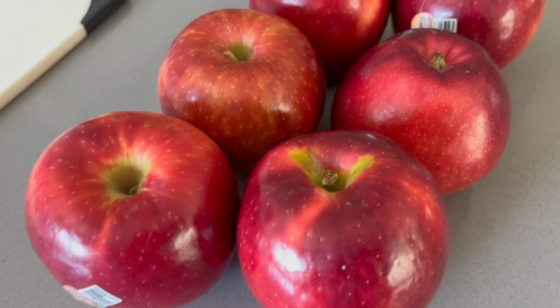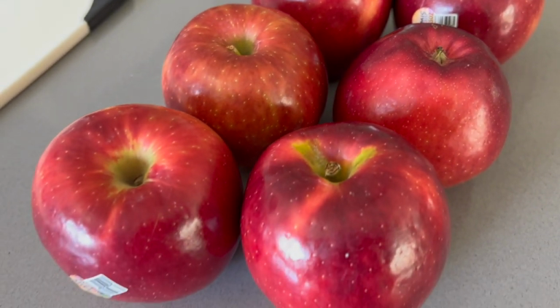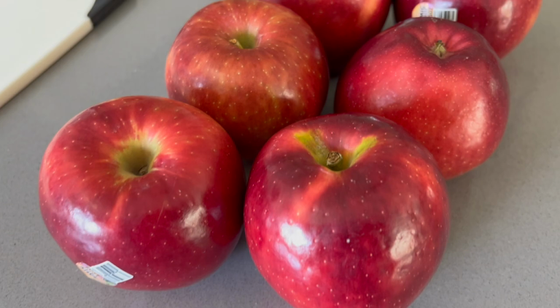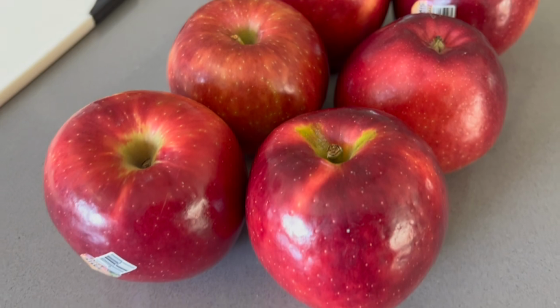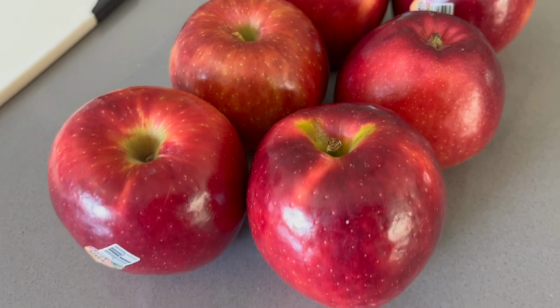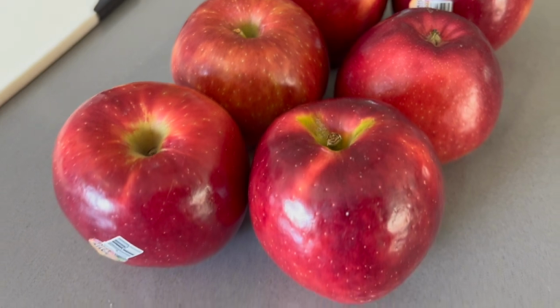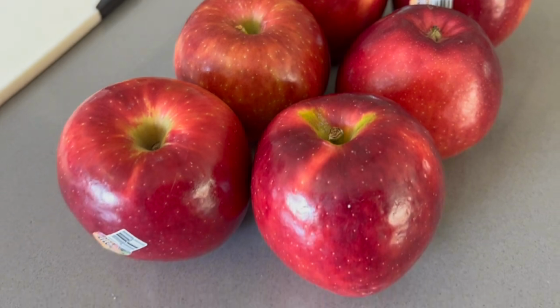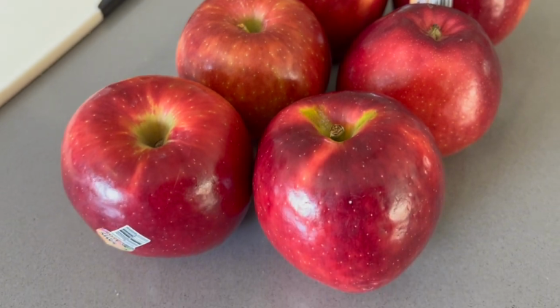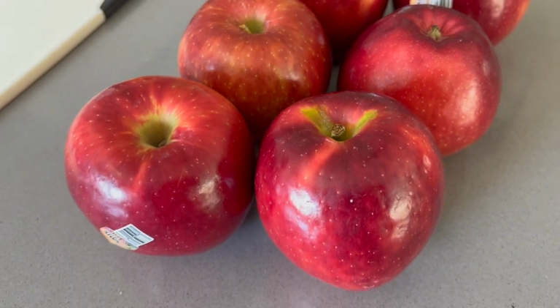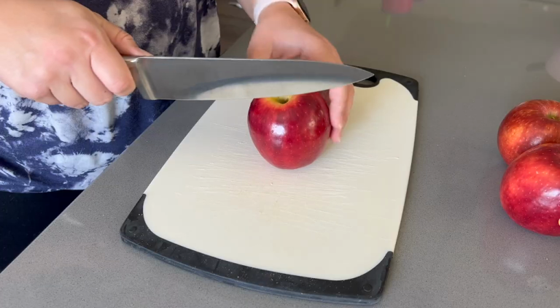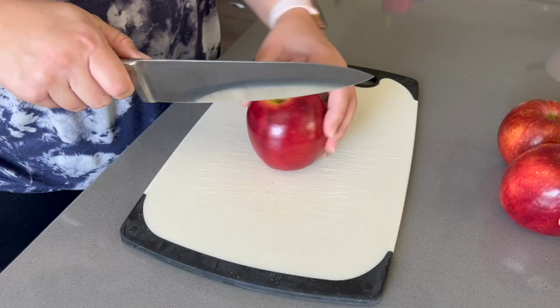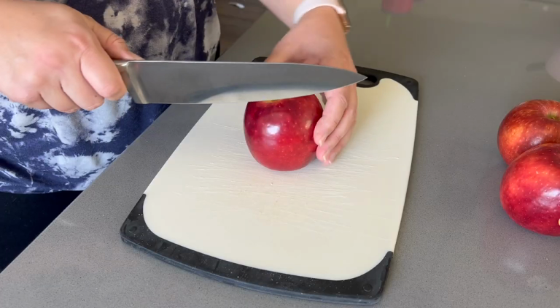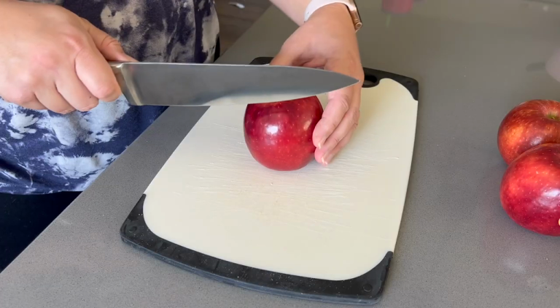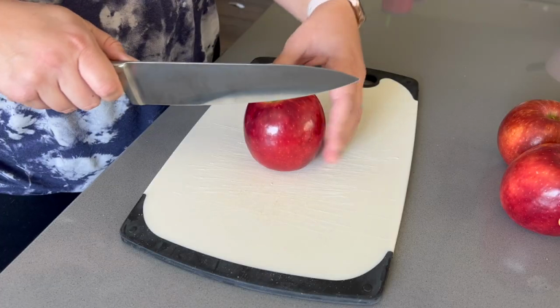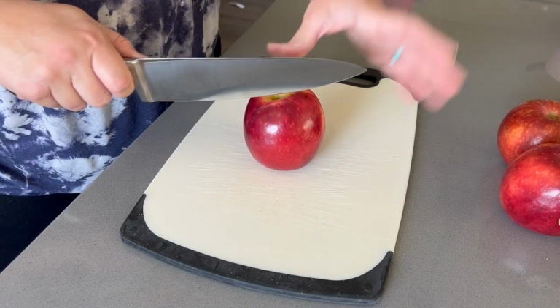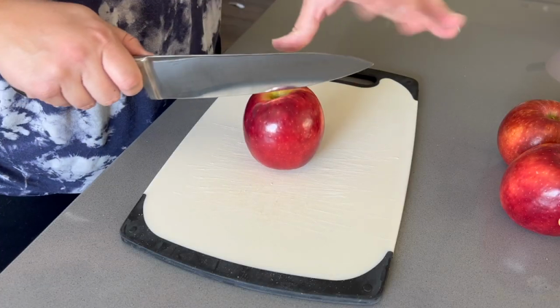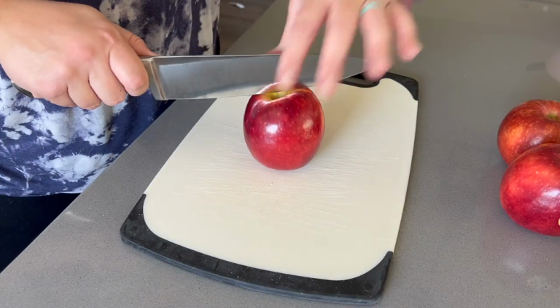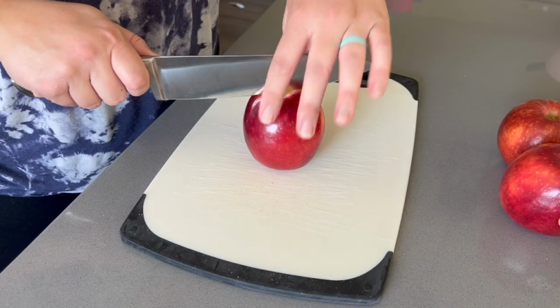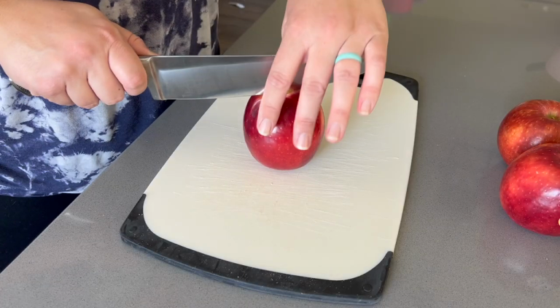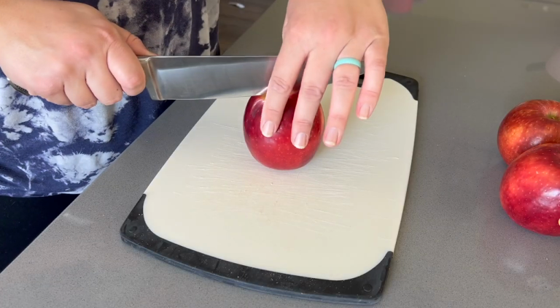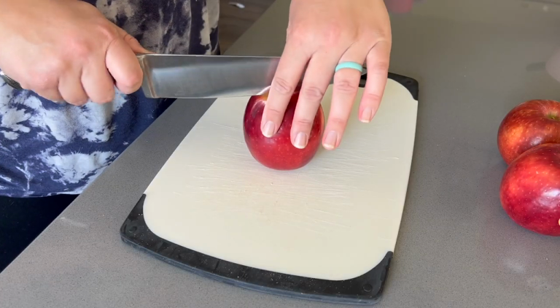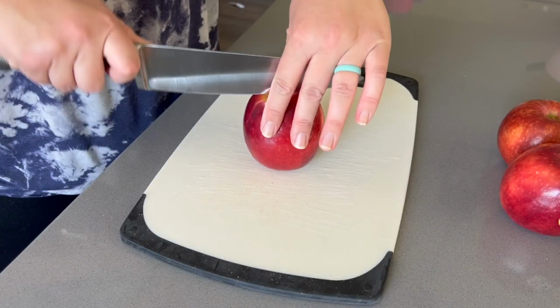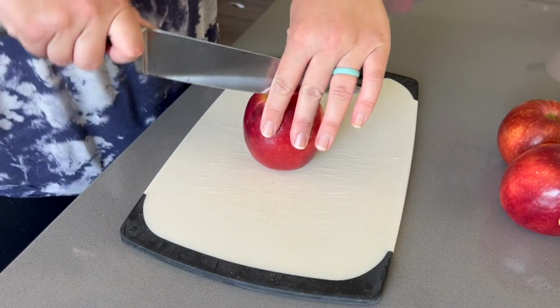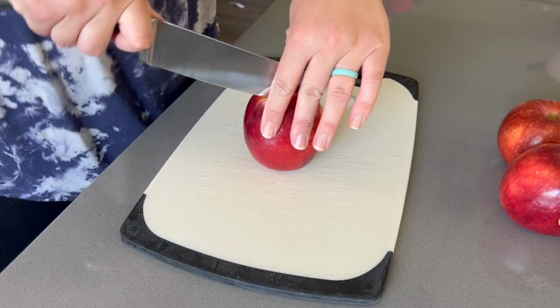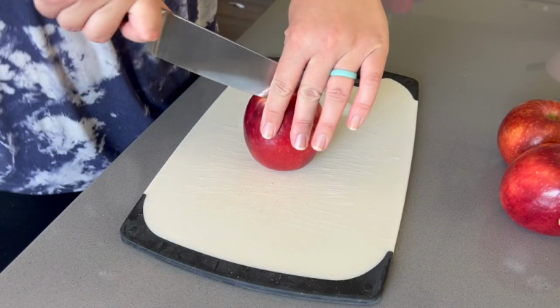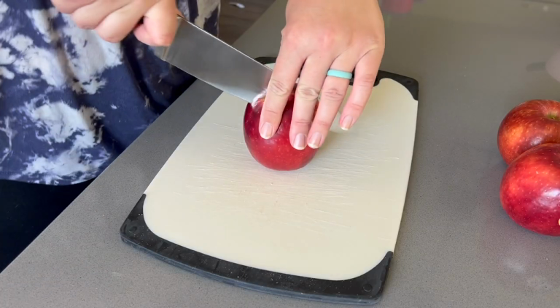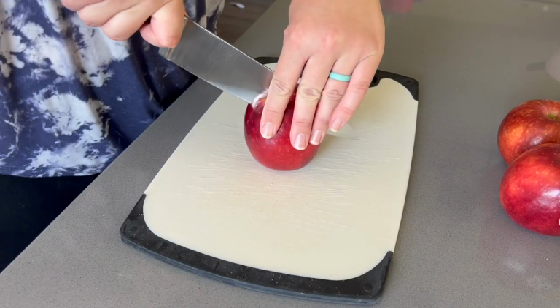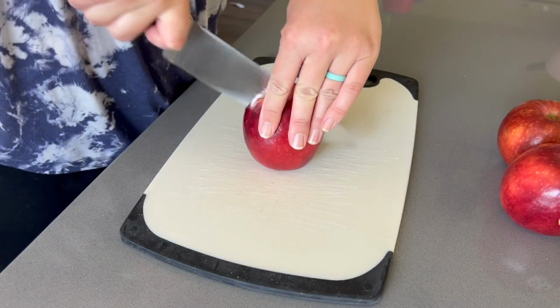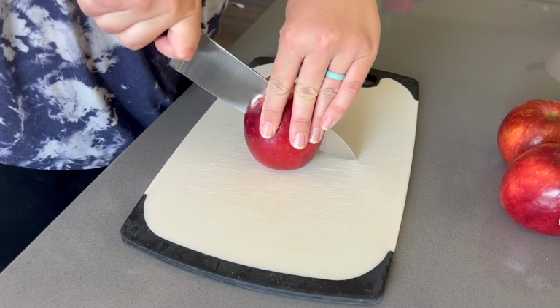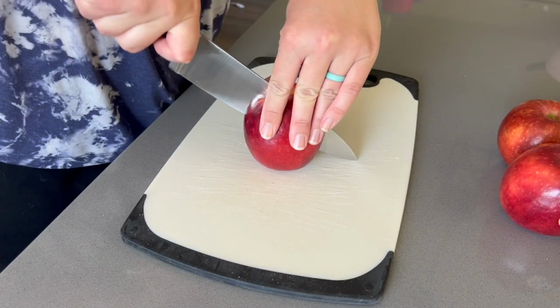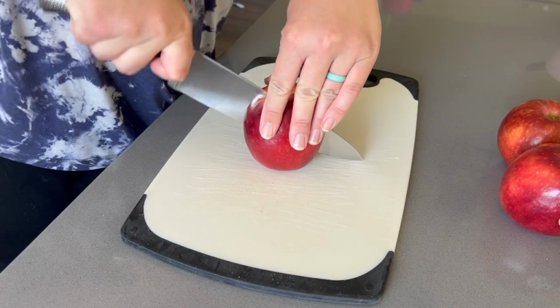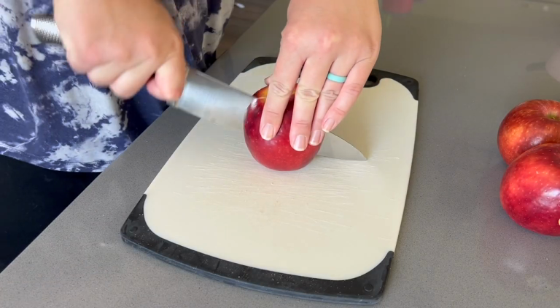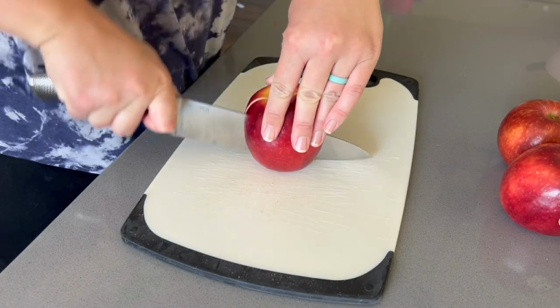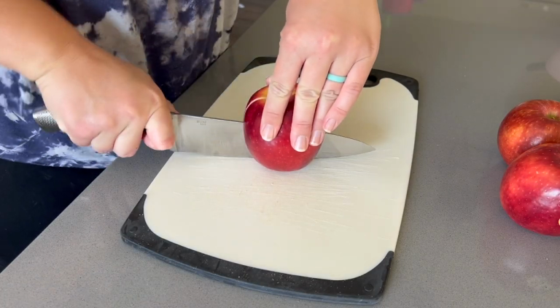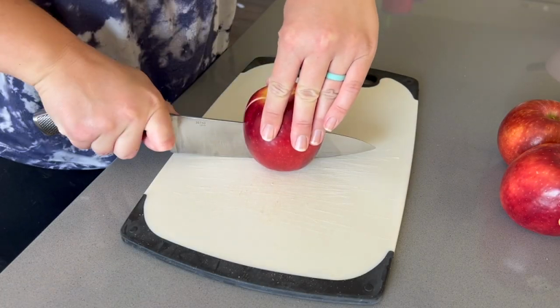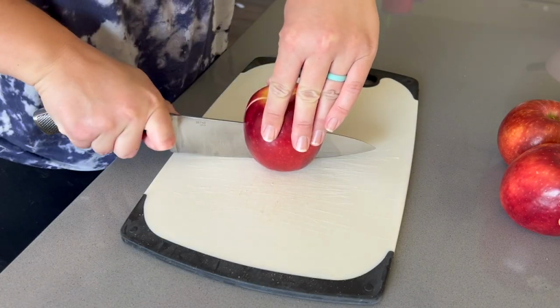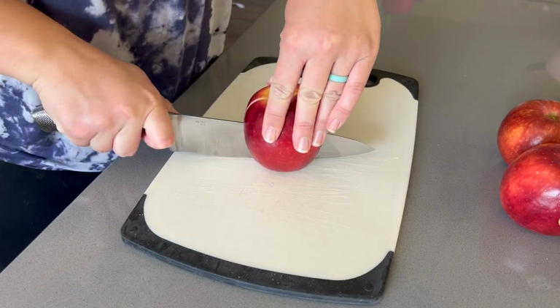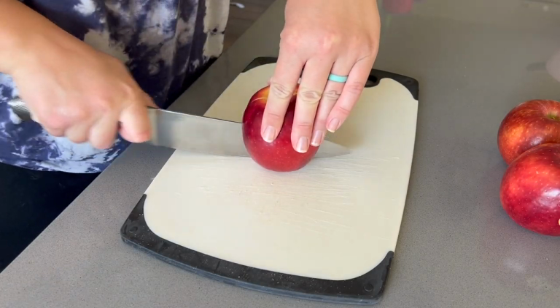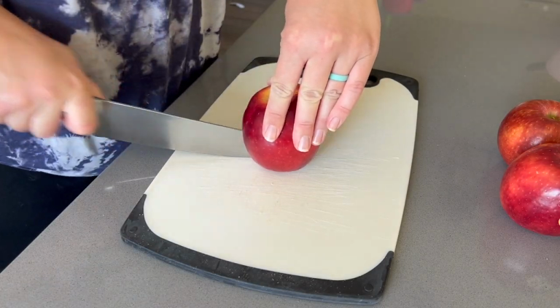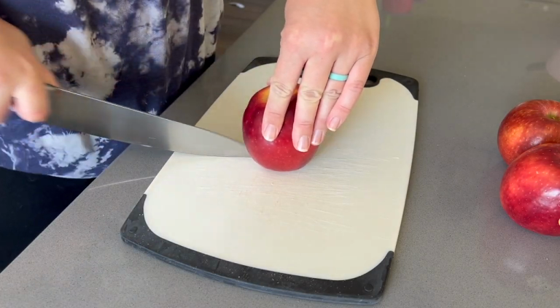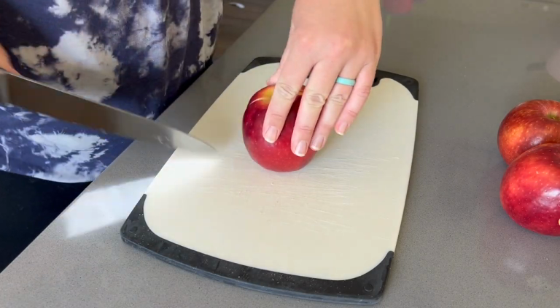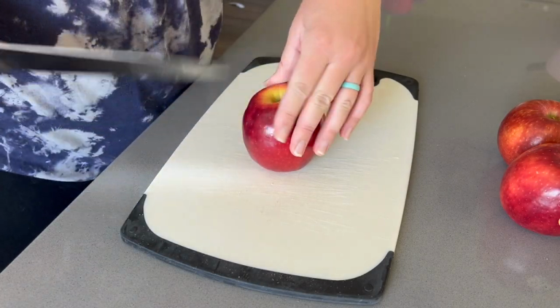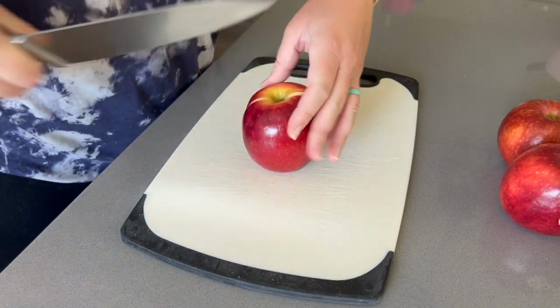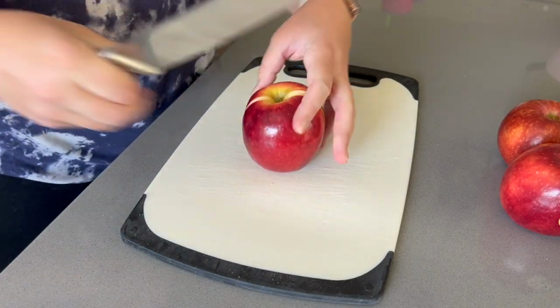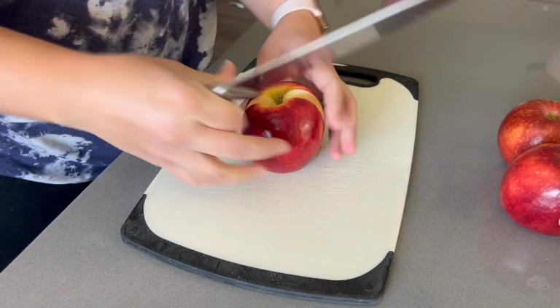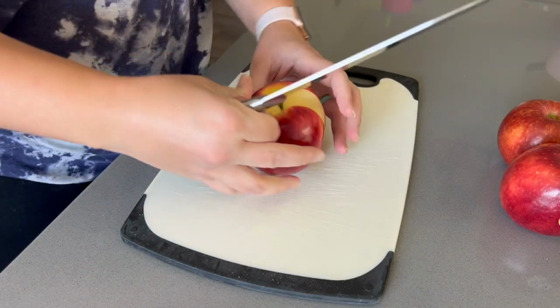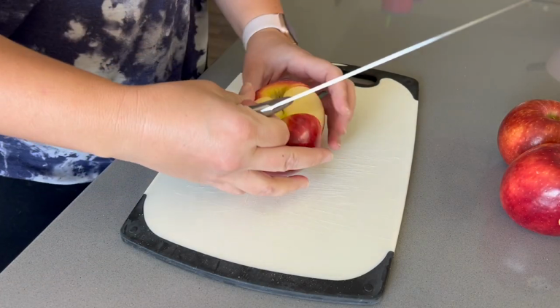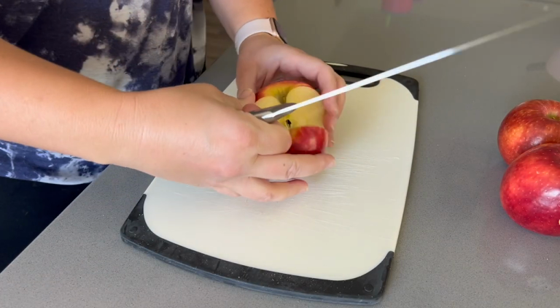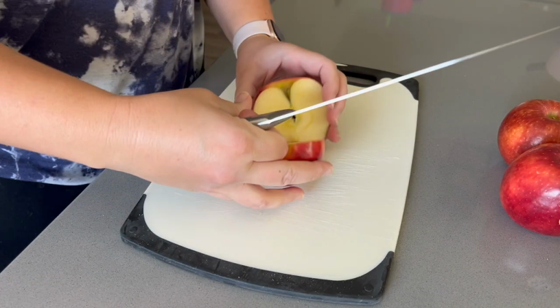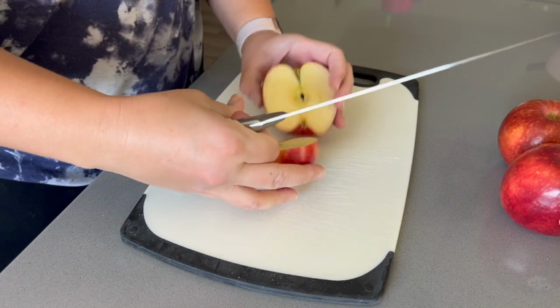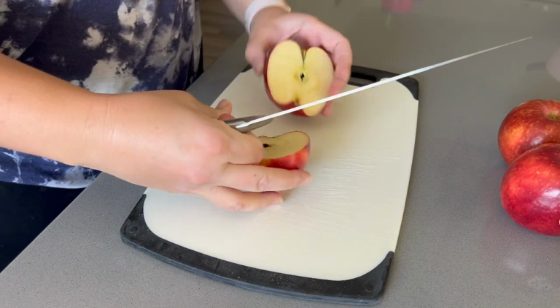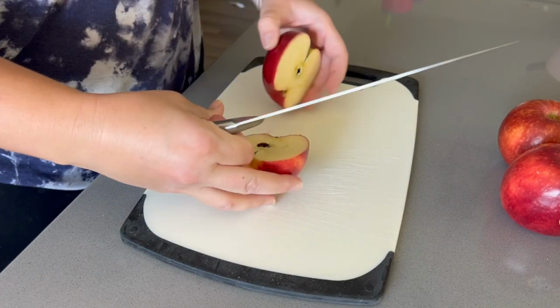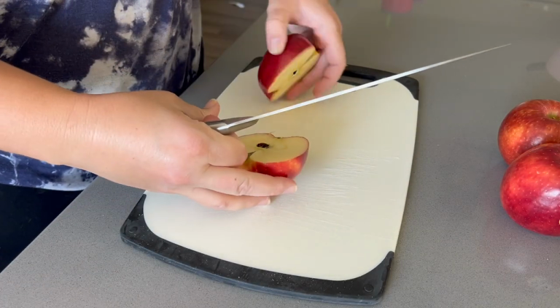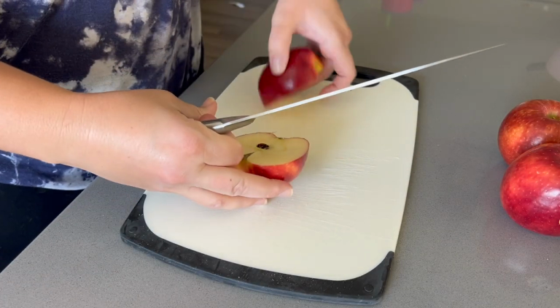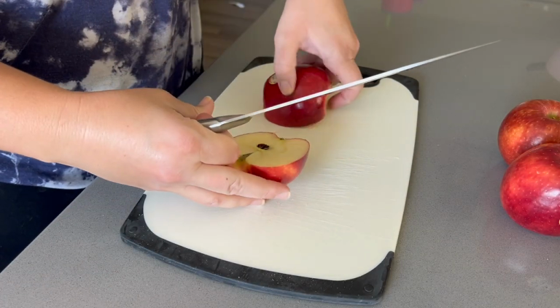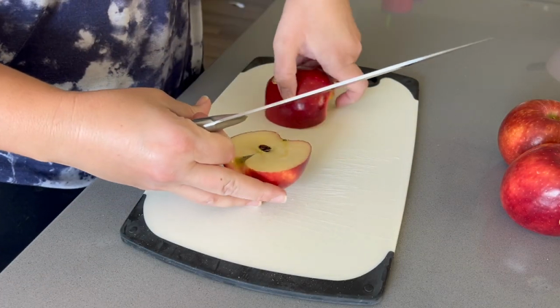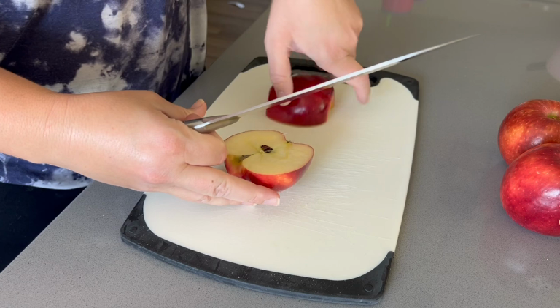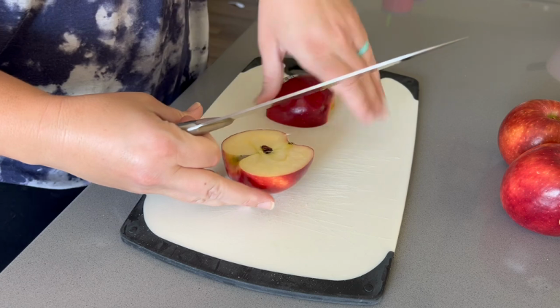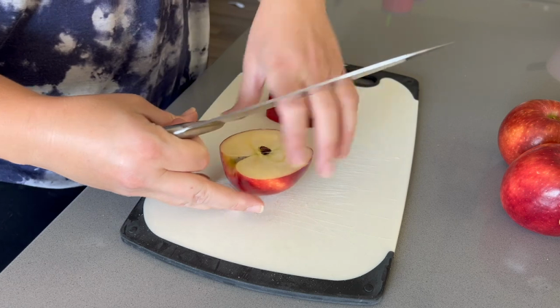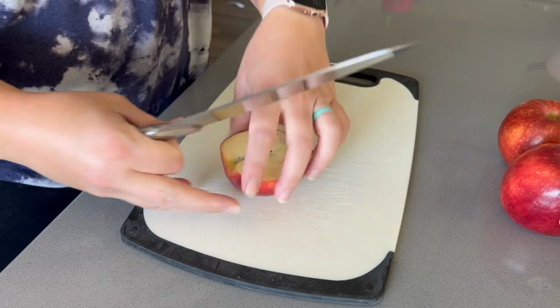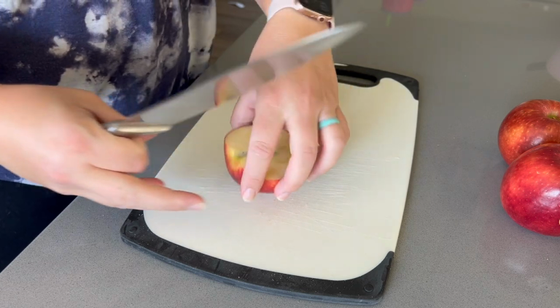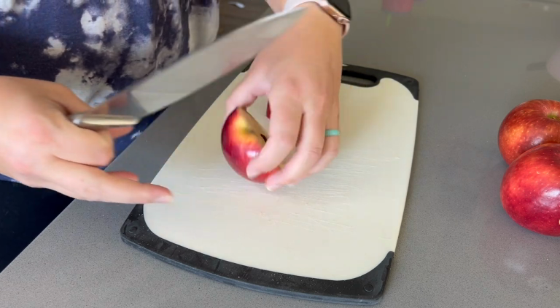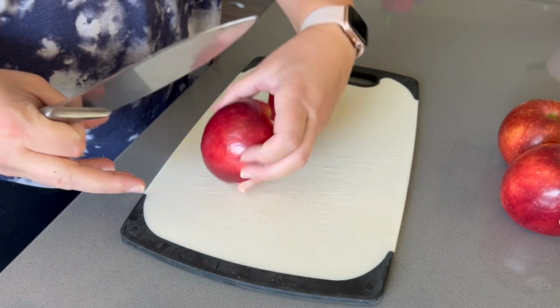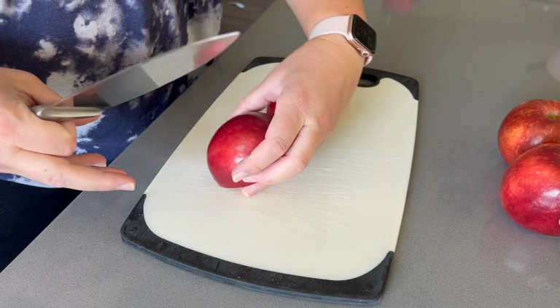I've found that boiling the eggs for 17 minutes and then putting them immediately in an ice bath results in the perfect hard boiled egg. Occasionally we get a shell that's hard to peel, but for the most part this method has worked very well for me.